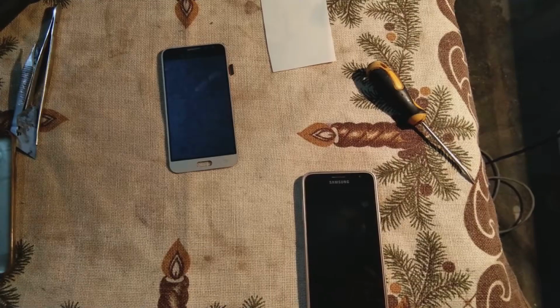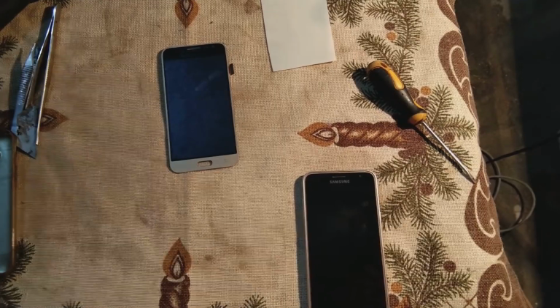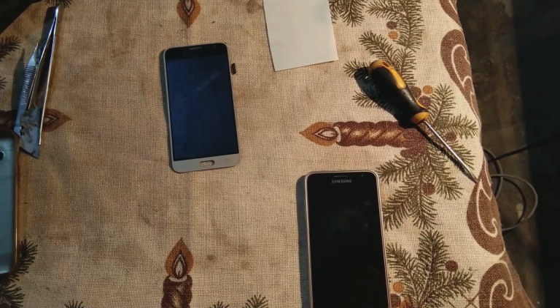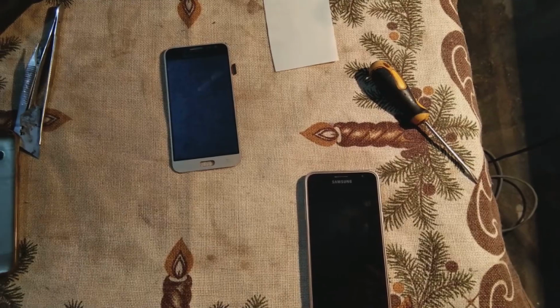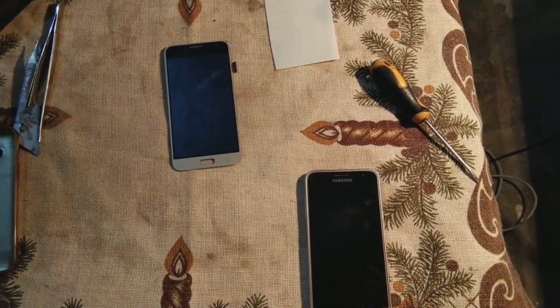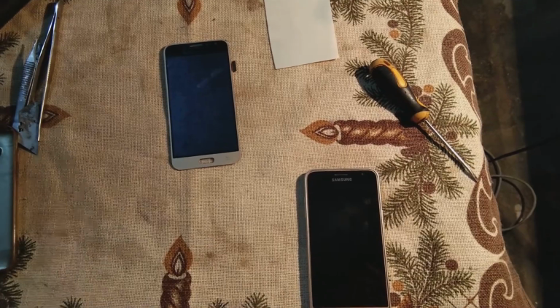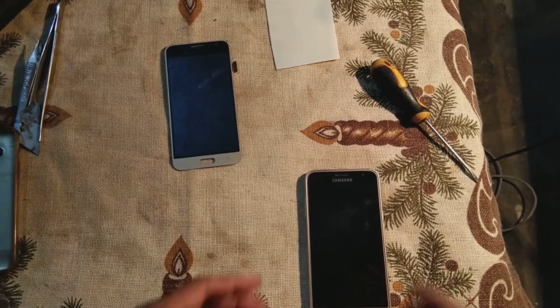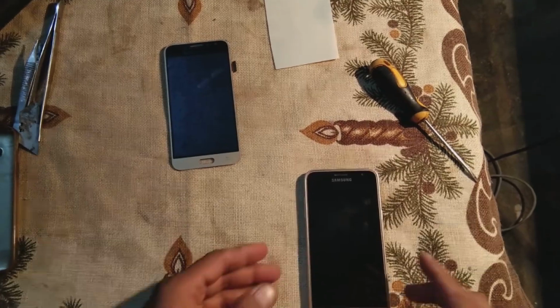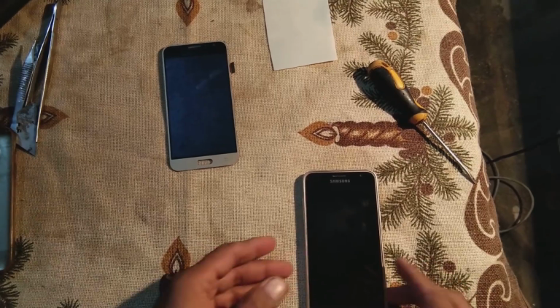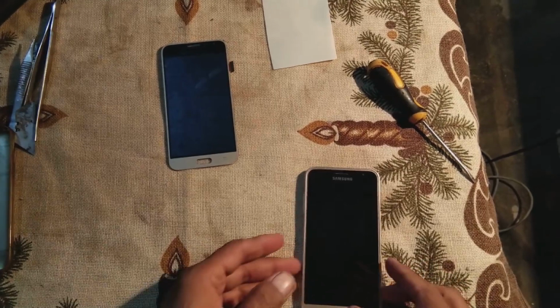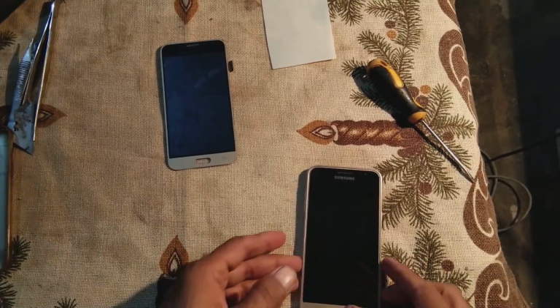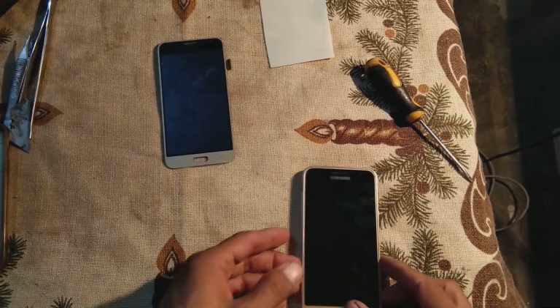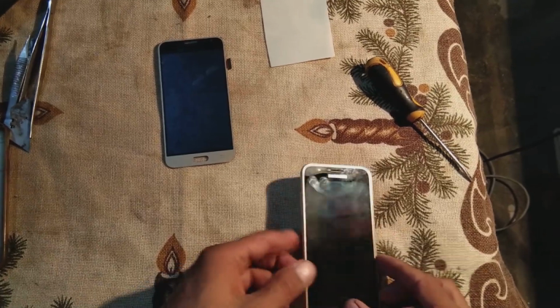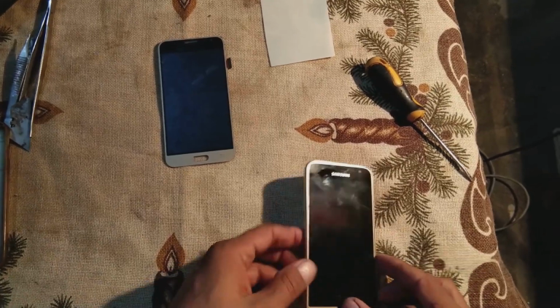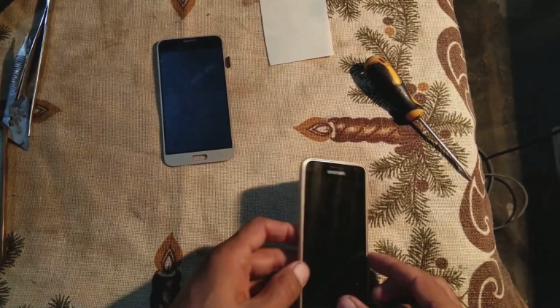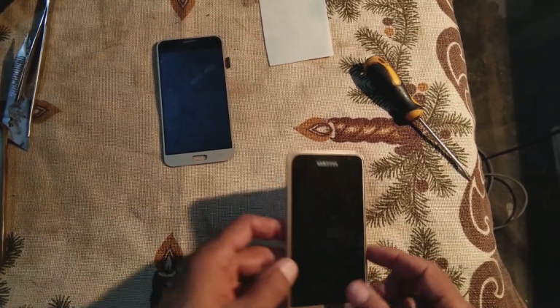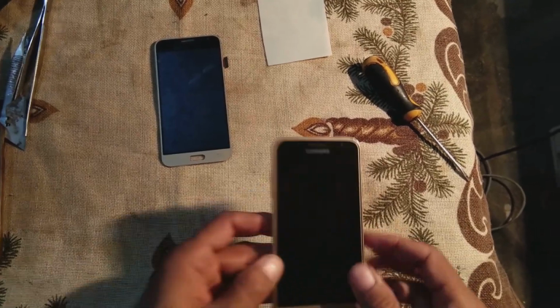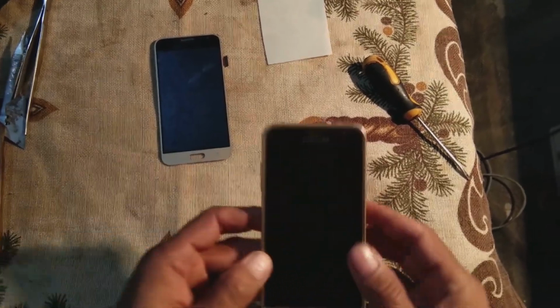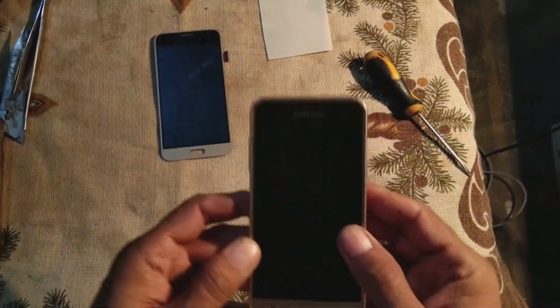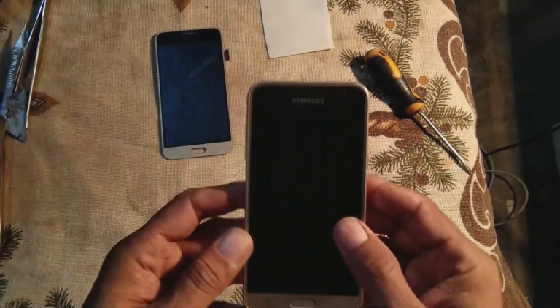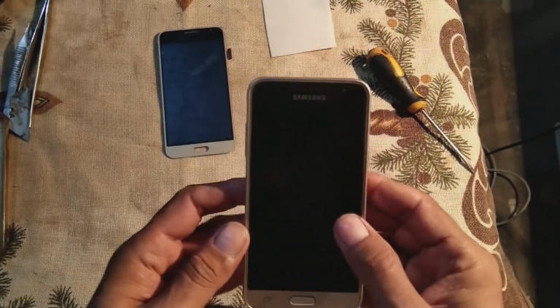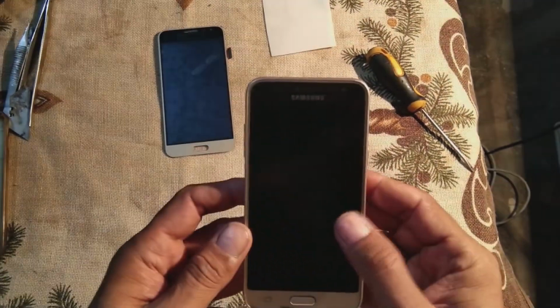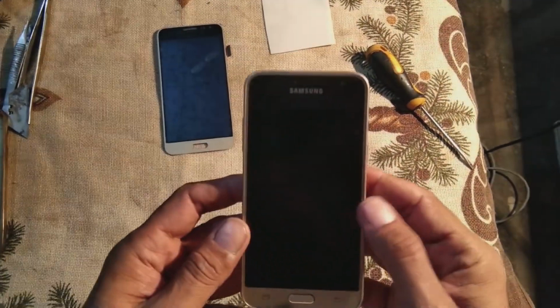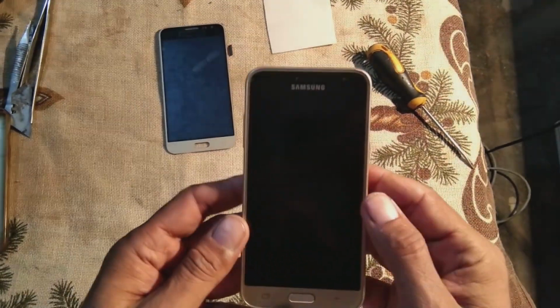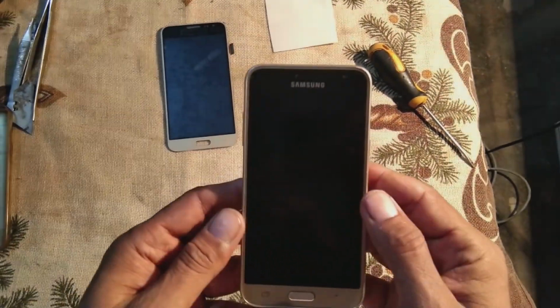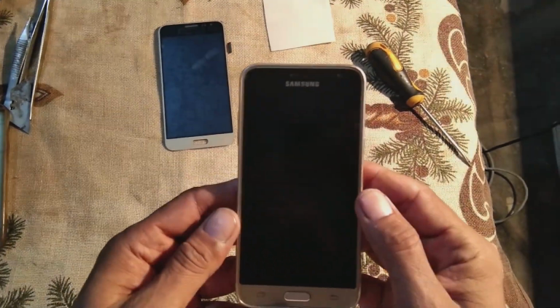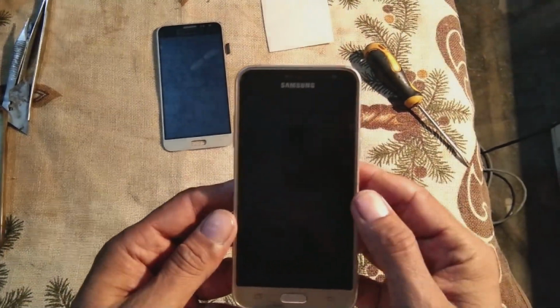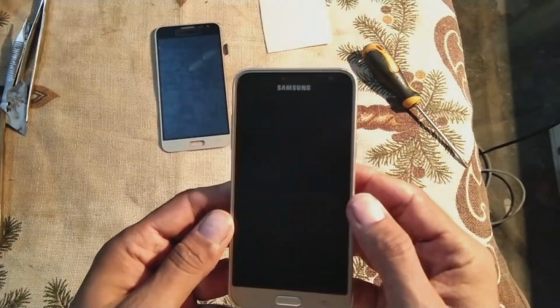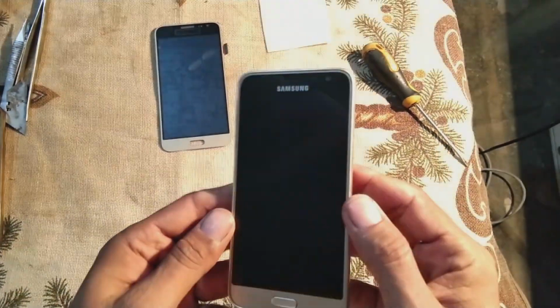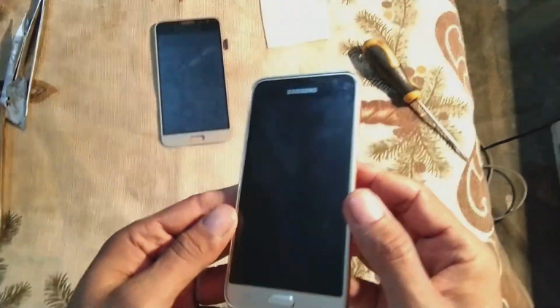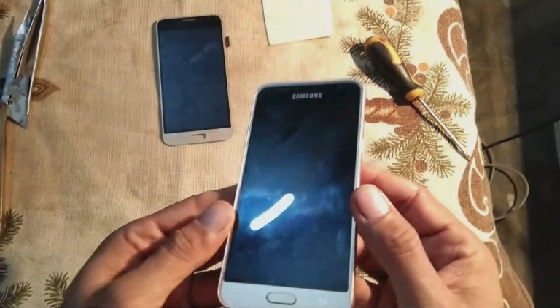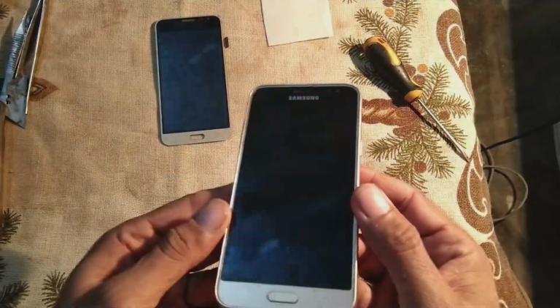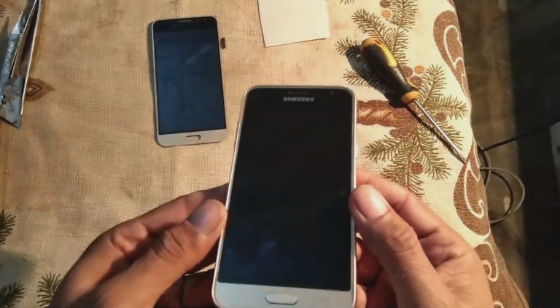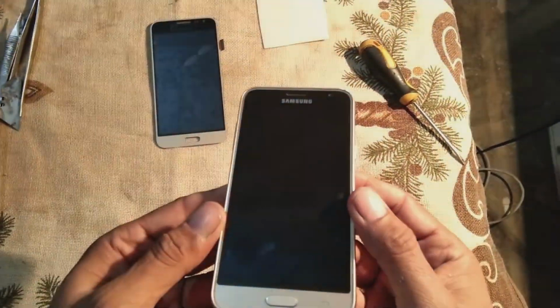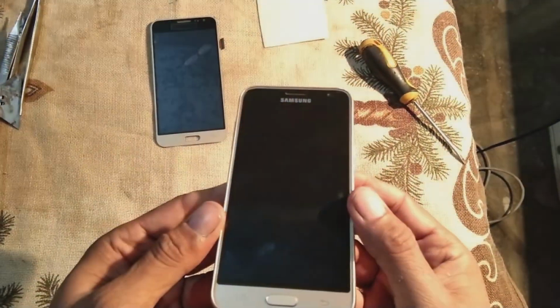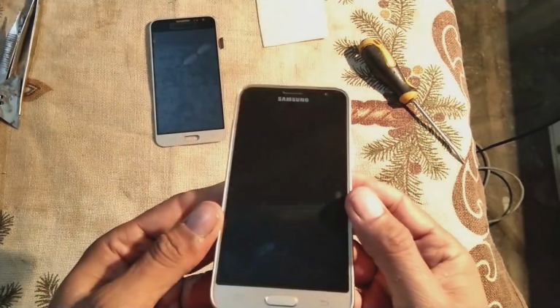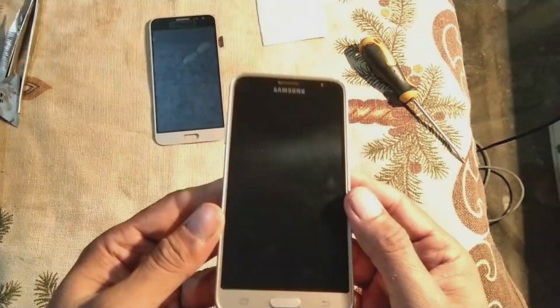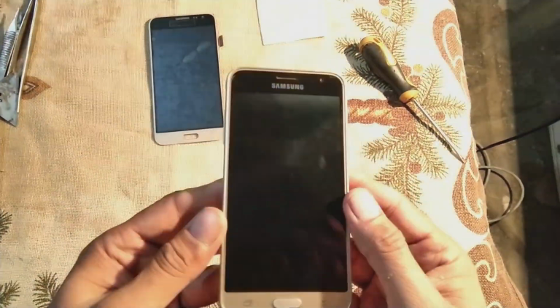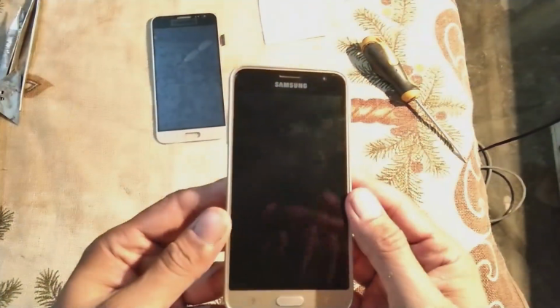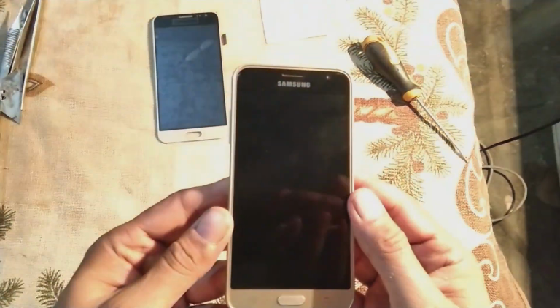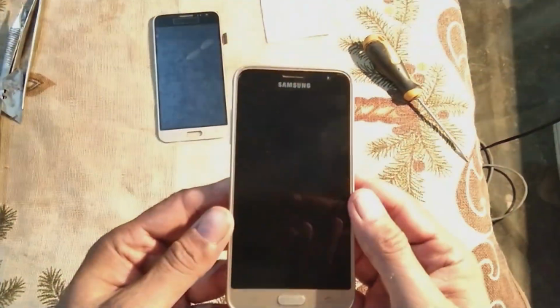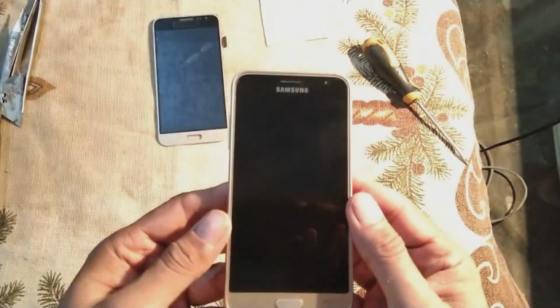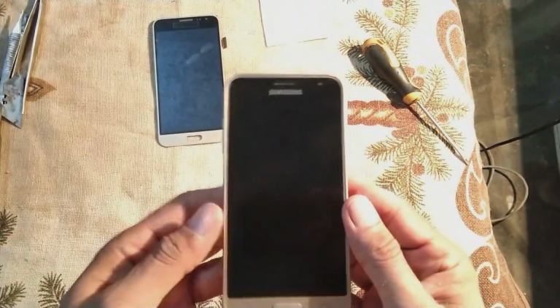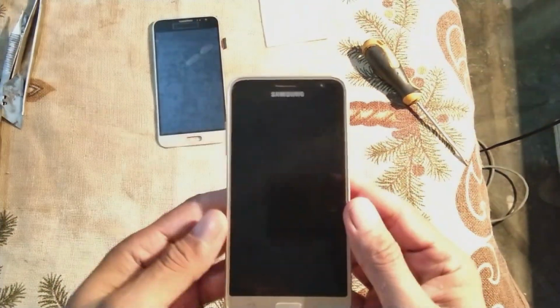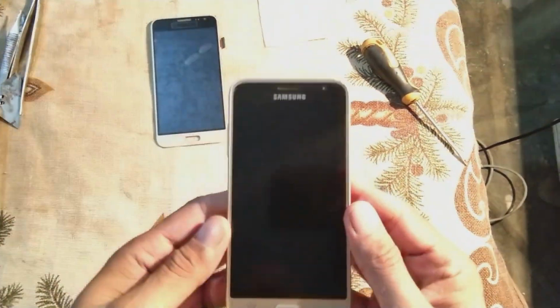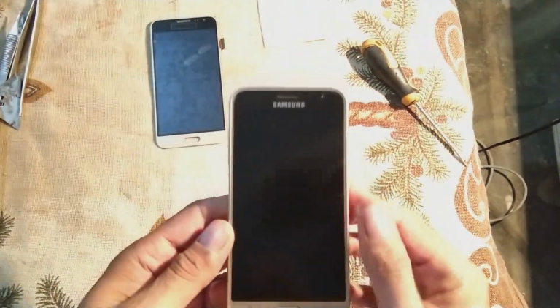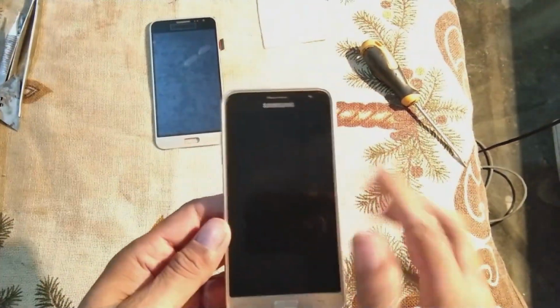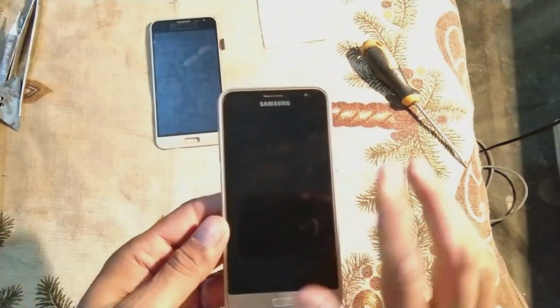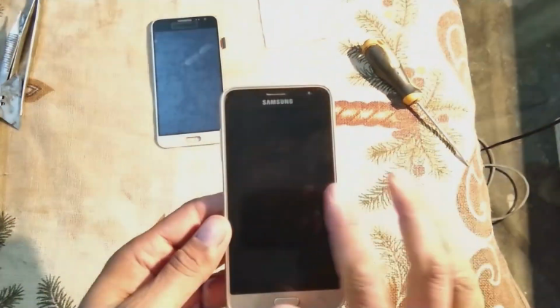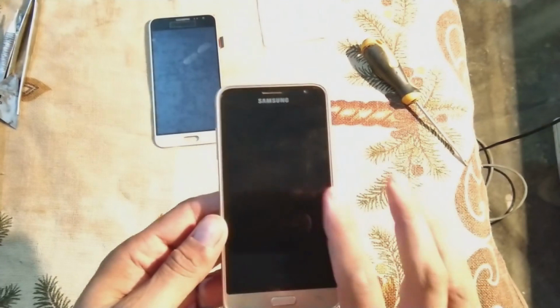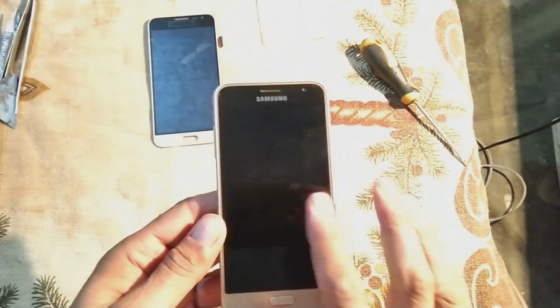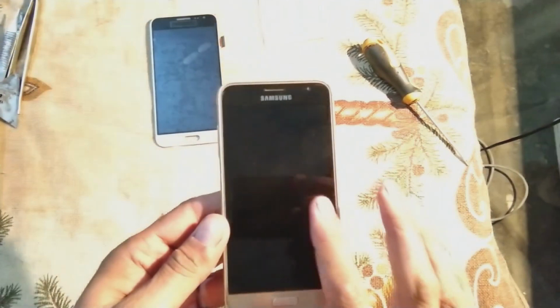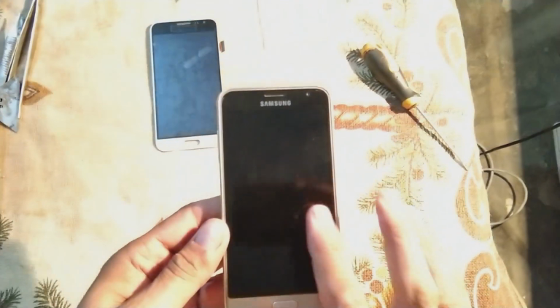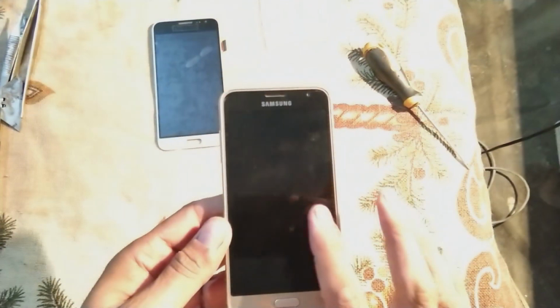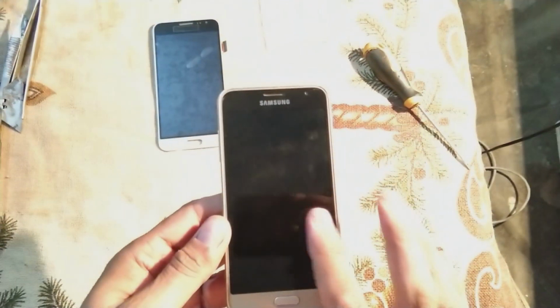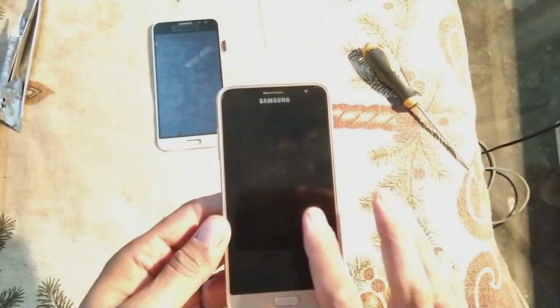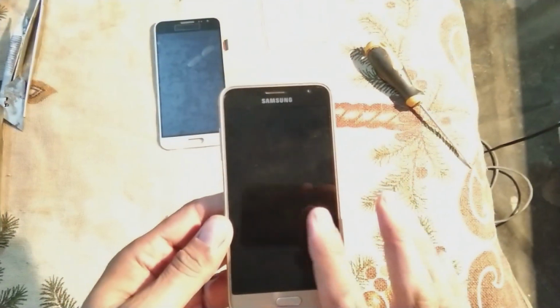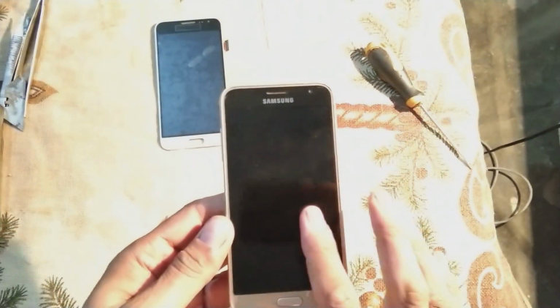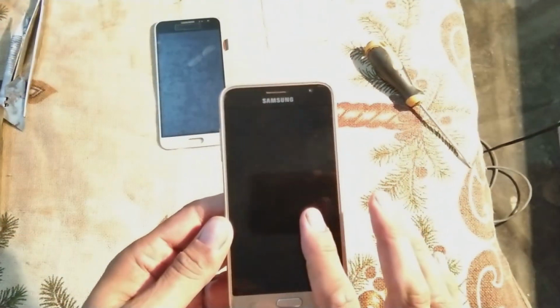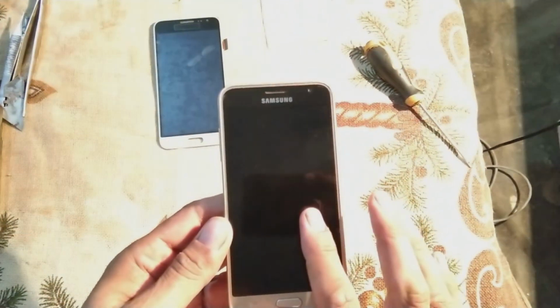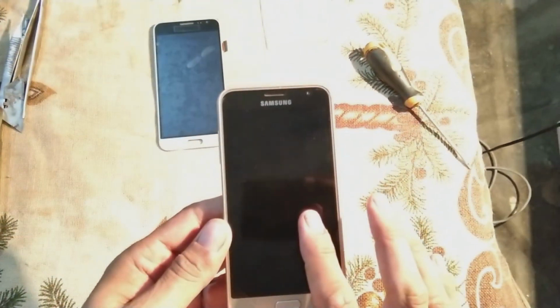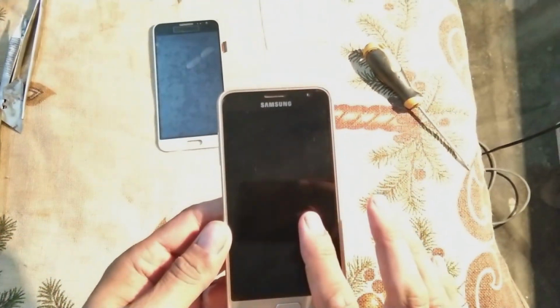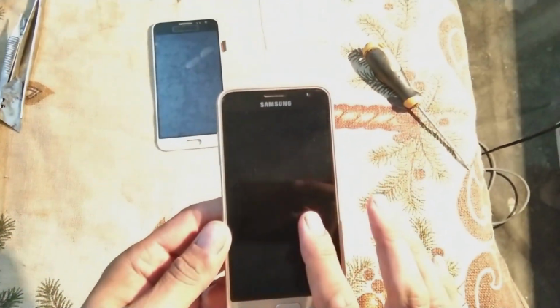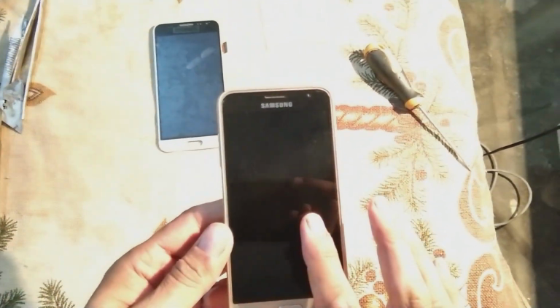Hi friends, today we have this Samsung Galaxy J3 mobile. It has a problem that it is not switching on.